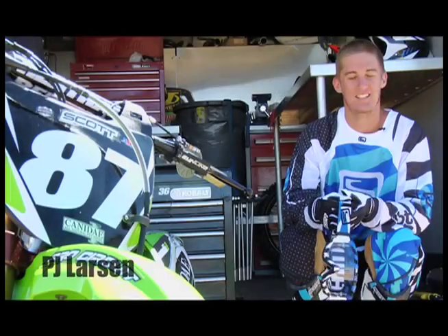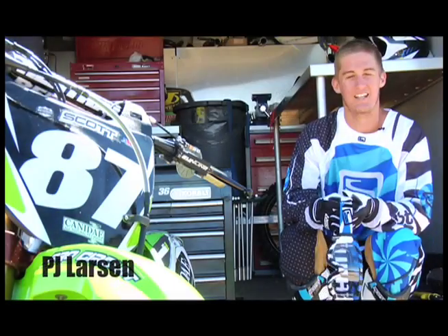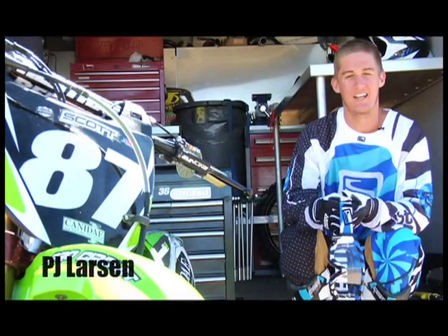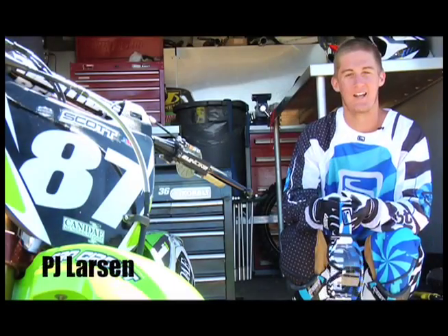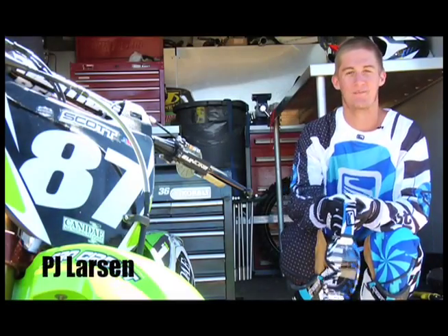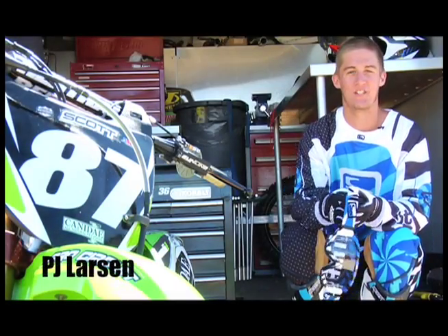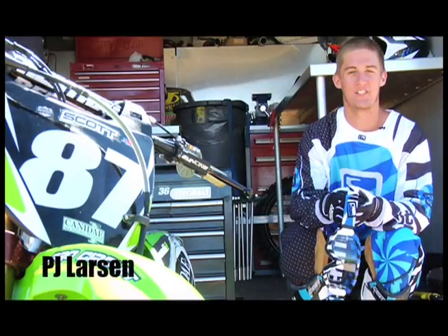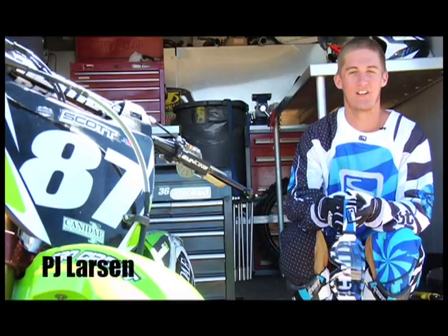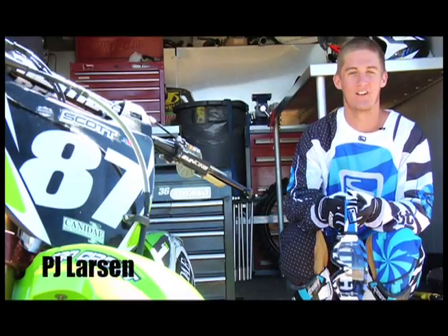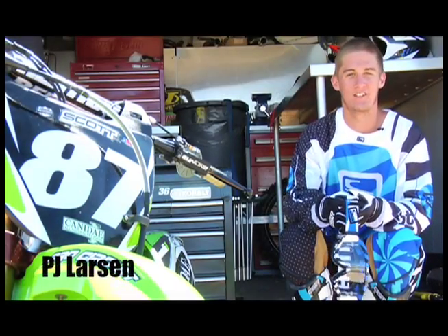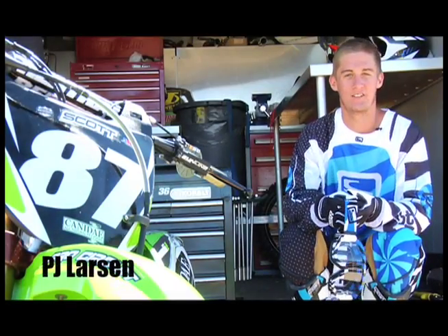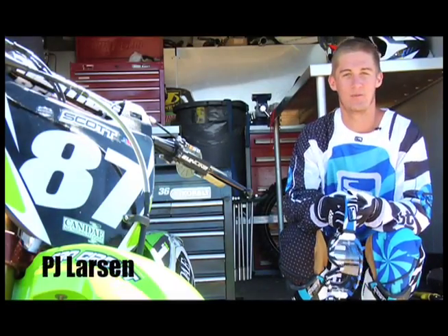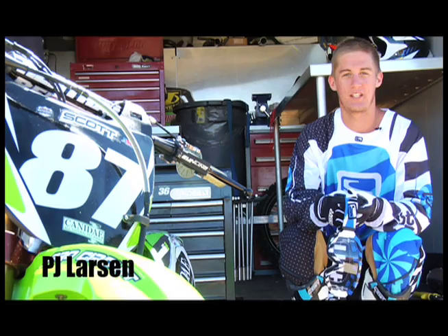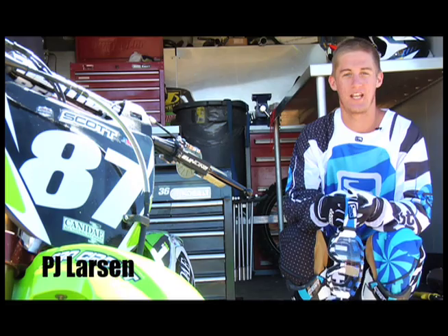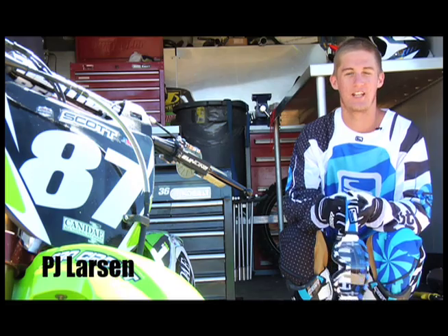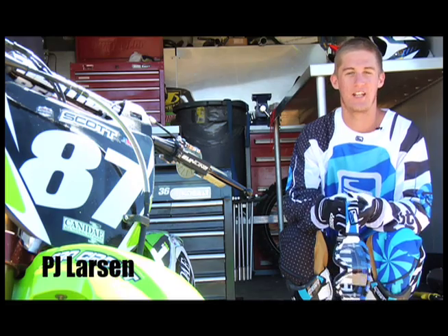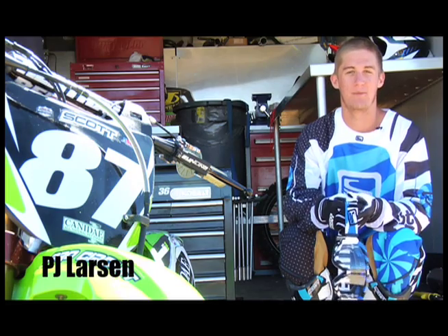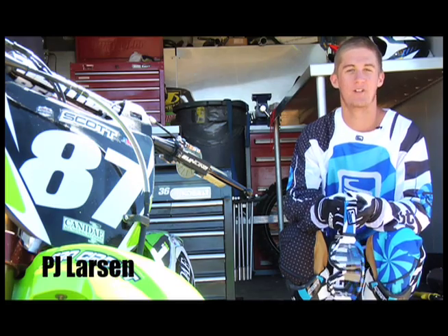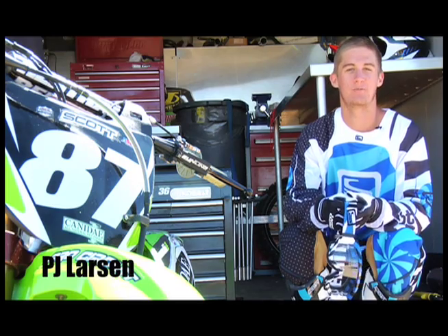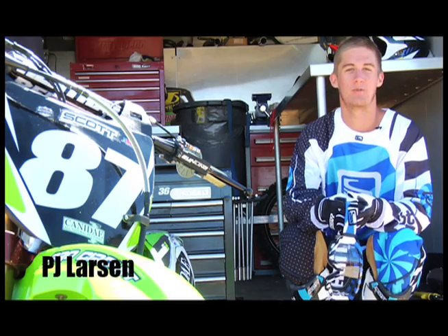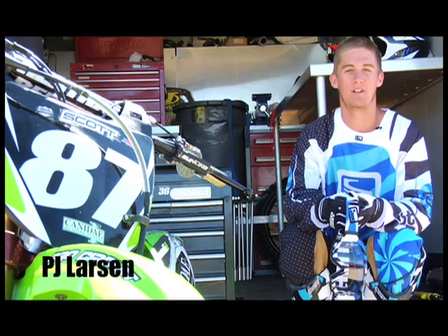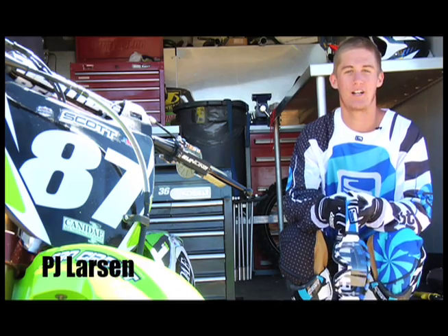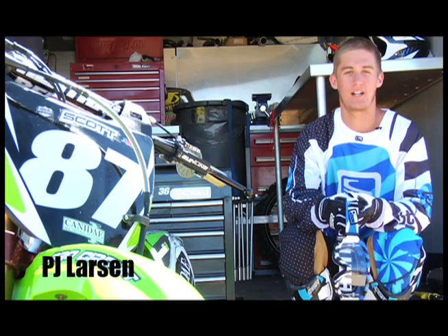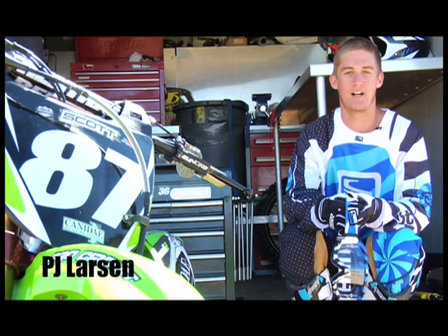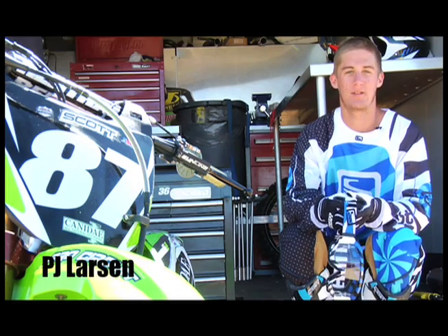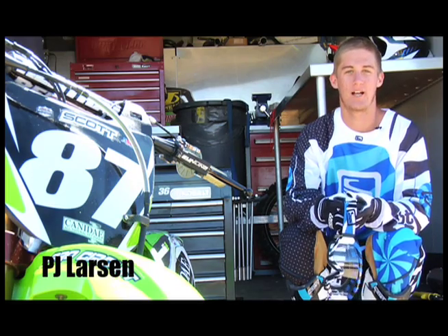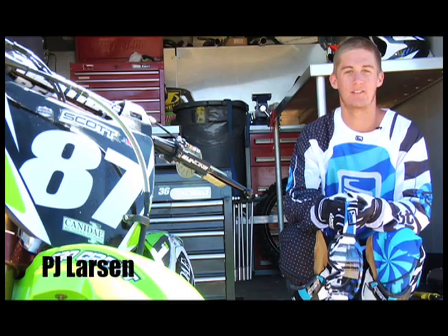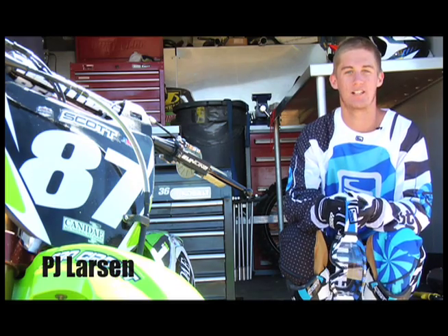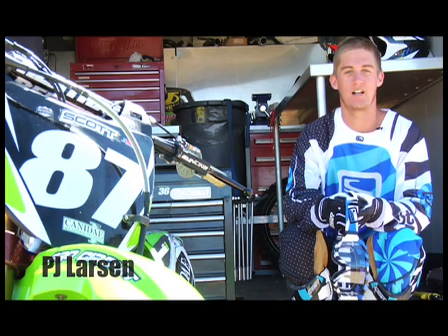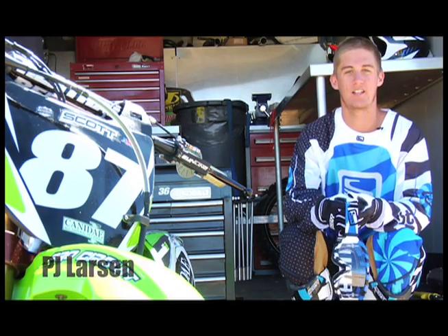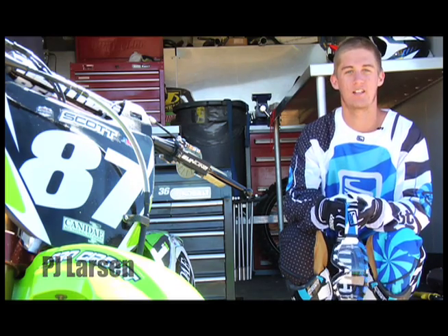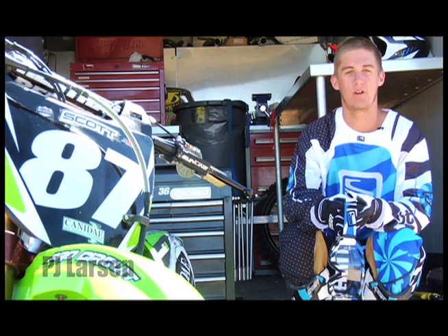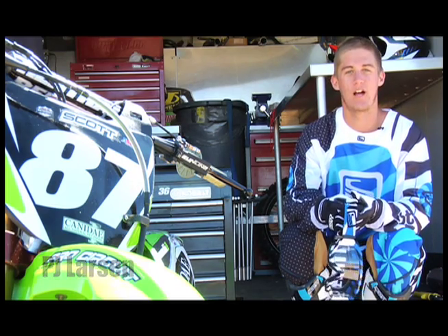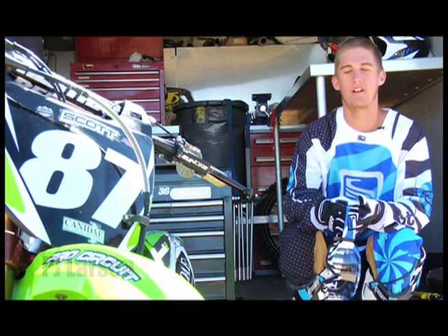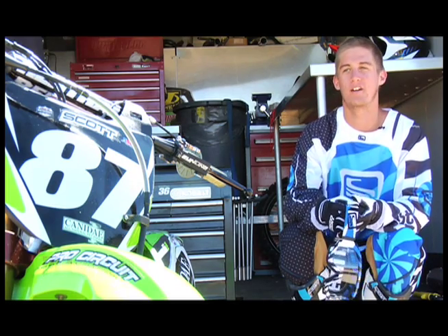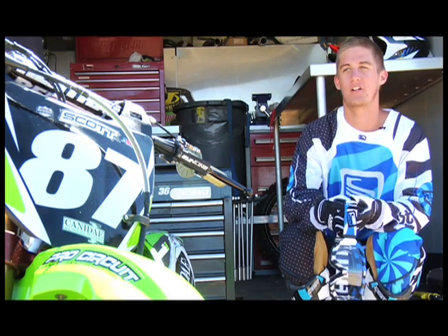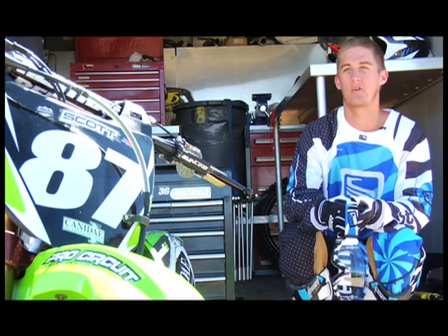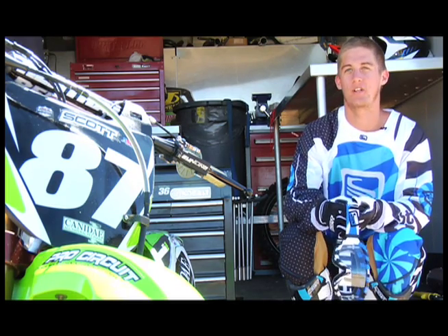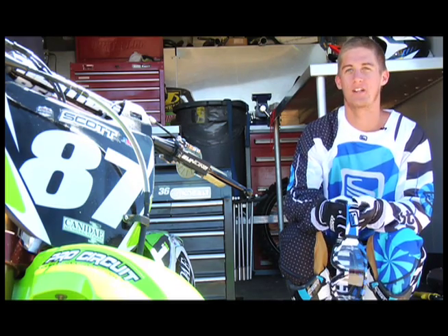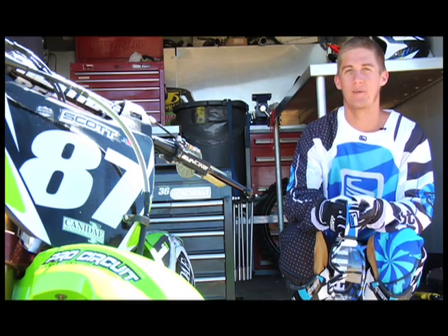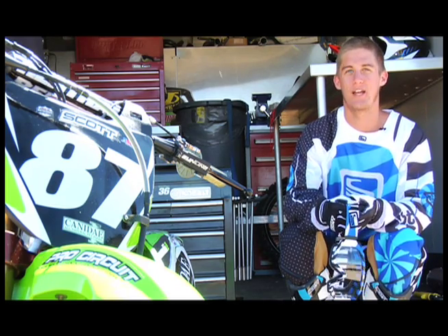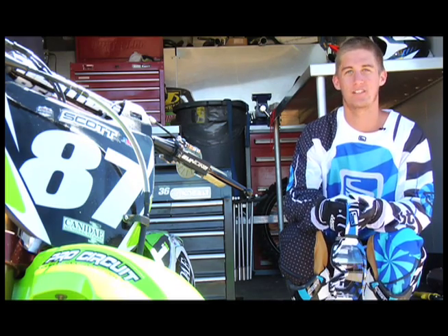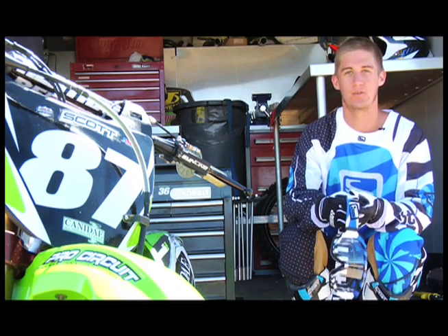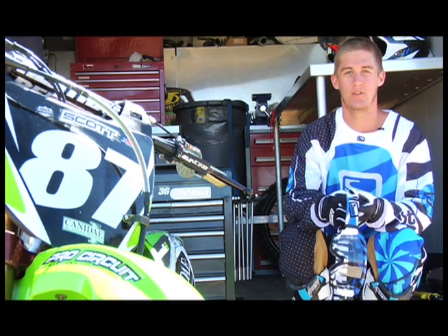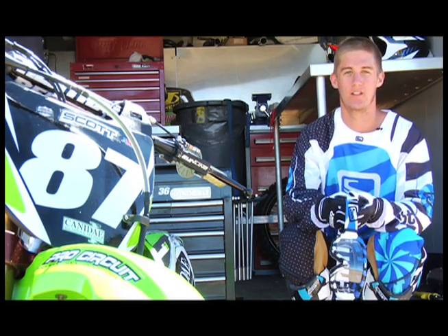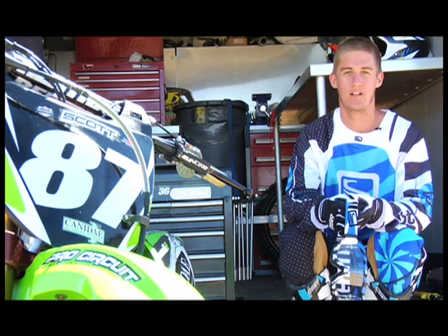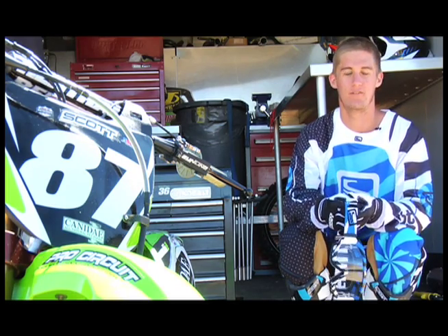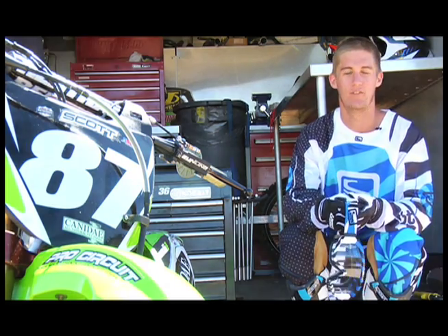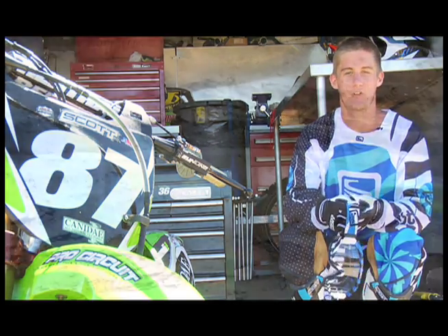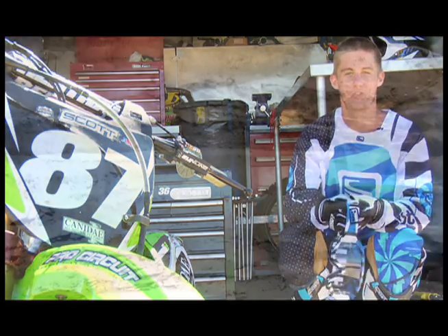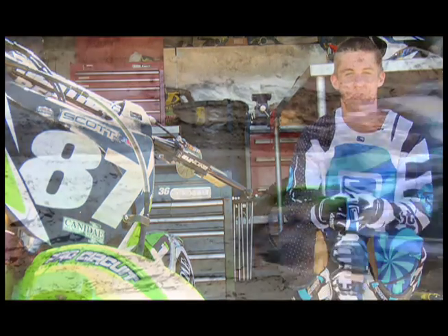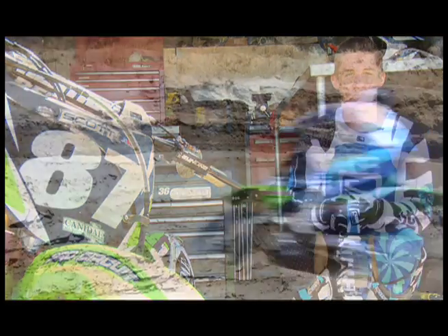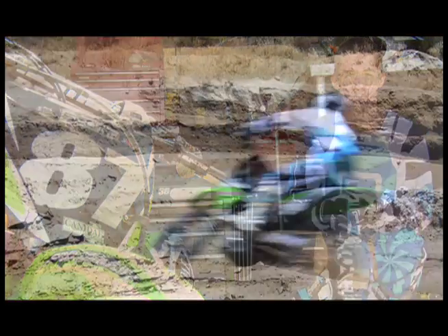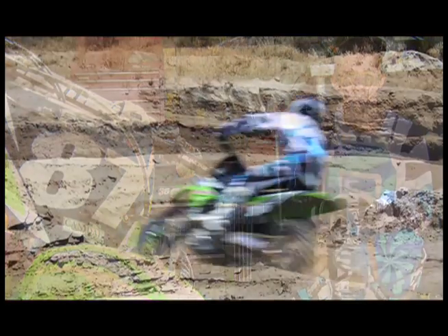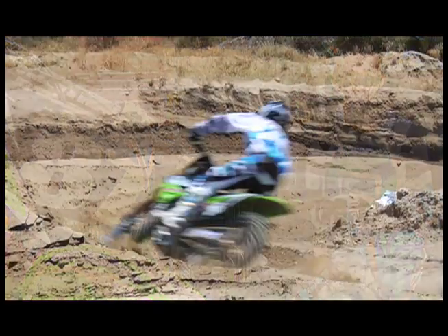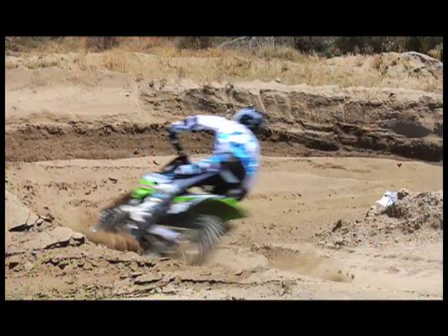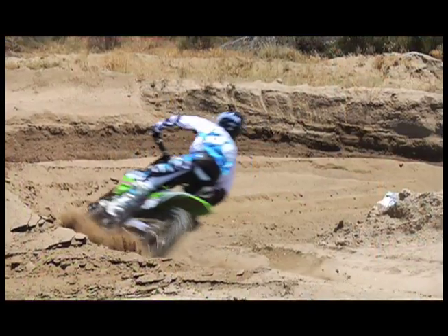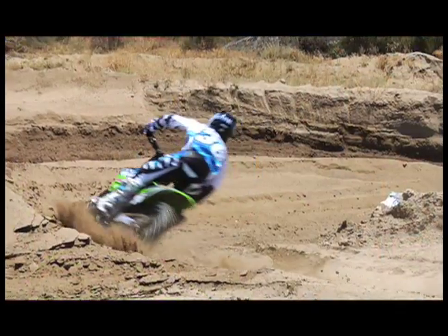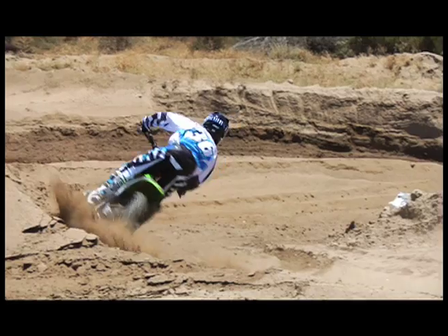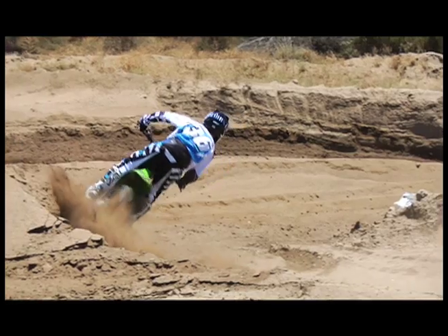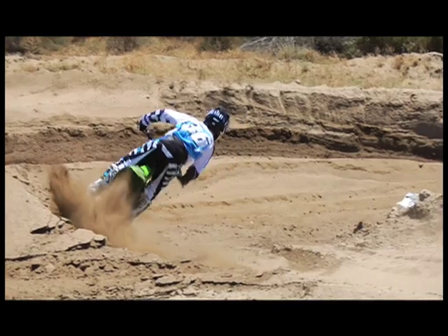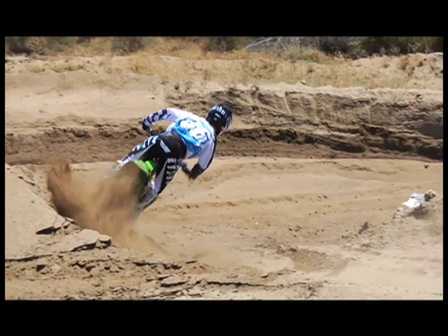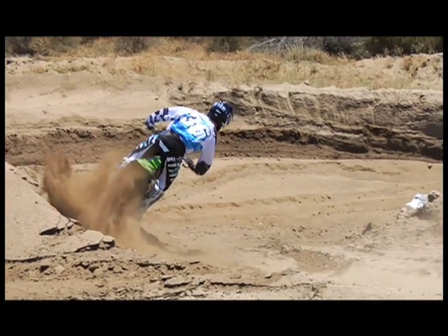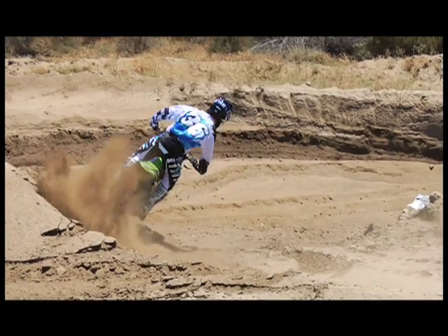Hey, I'm PJ Larson with canadaymotorsport.com Kawasaki. We're out here at Kauia MX doing the photo shoot for the 2010 Scott Gear.